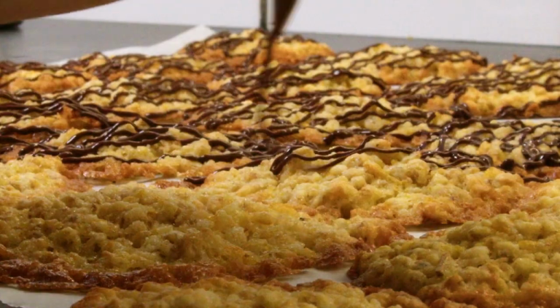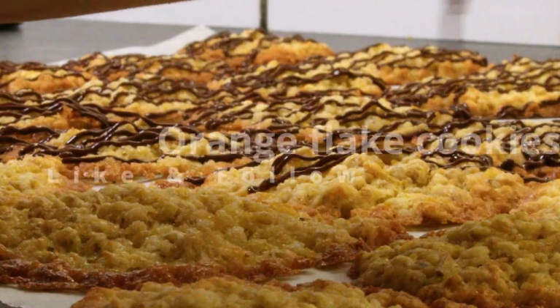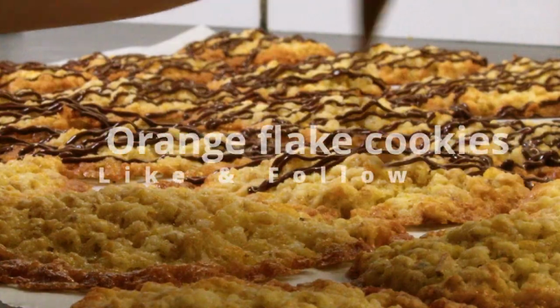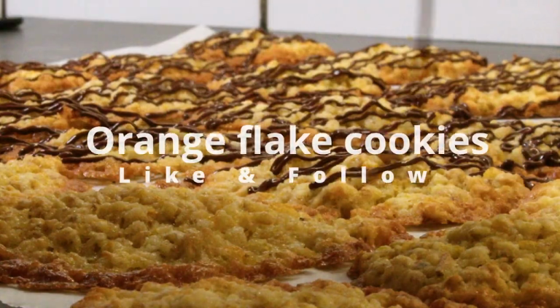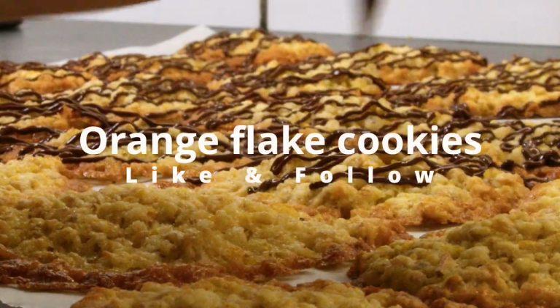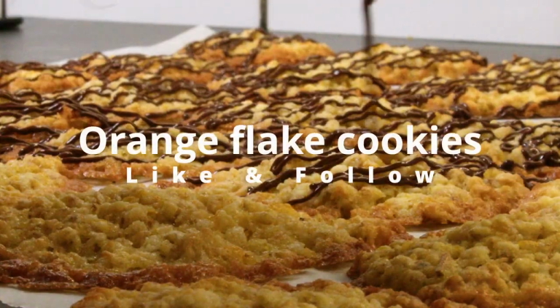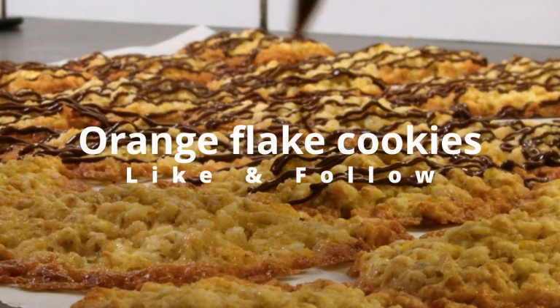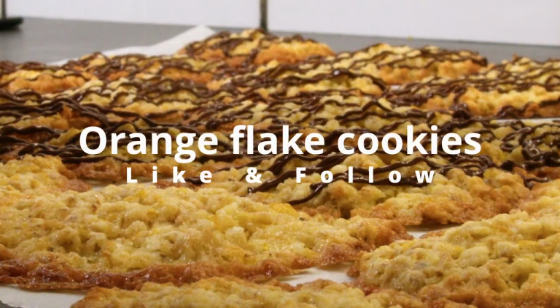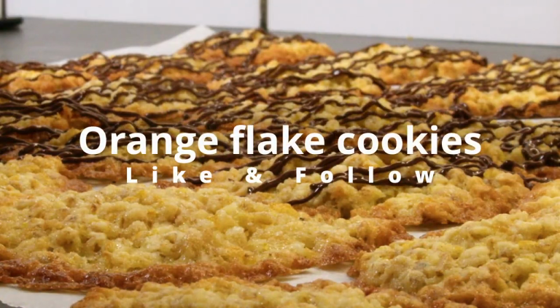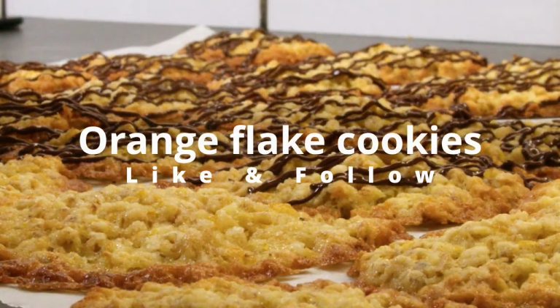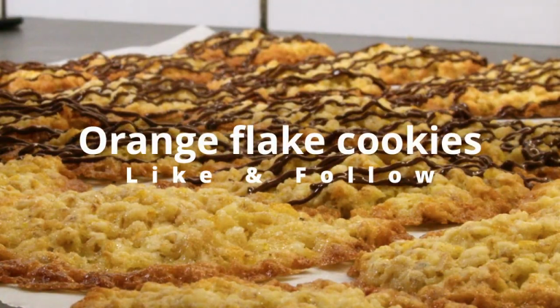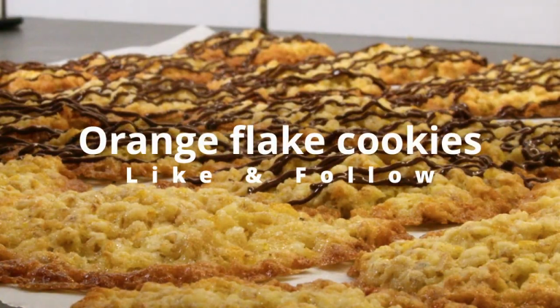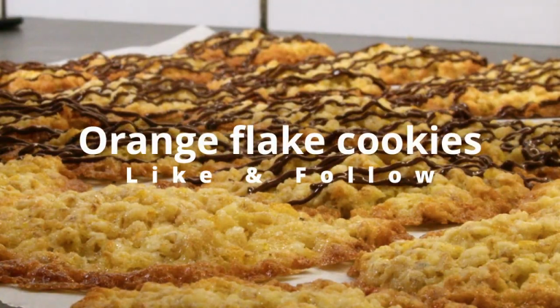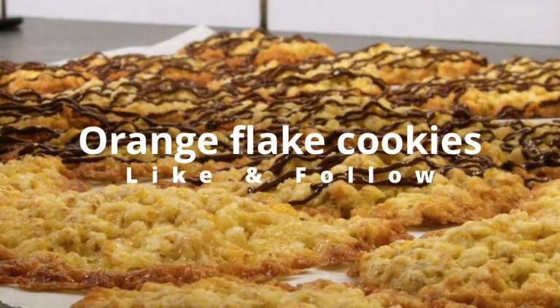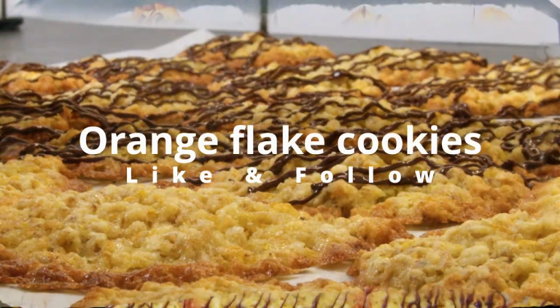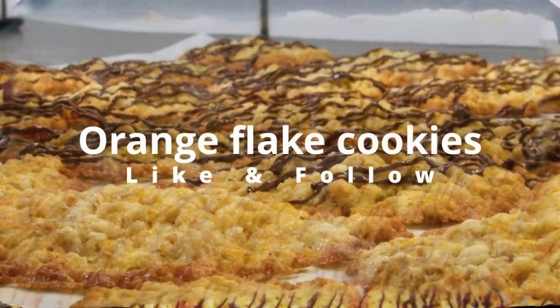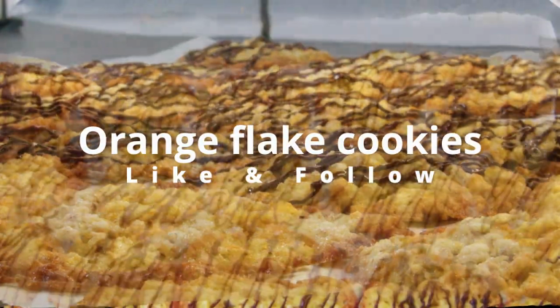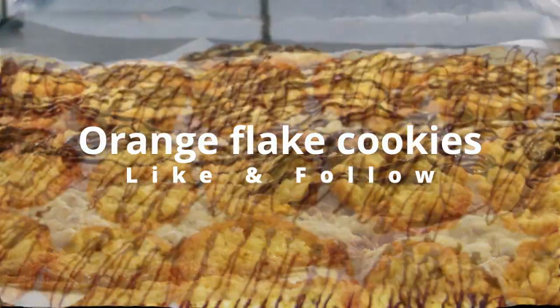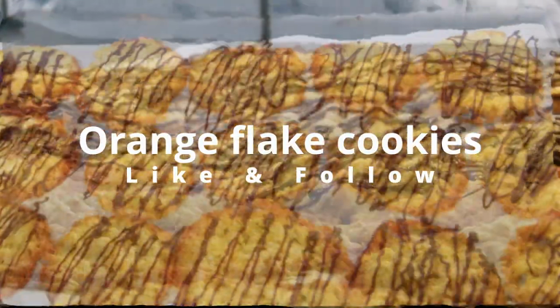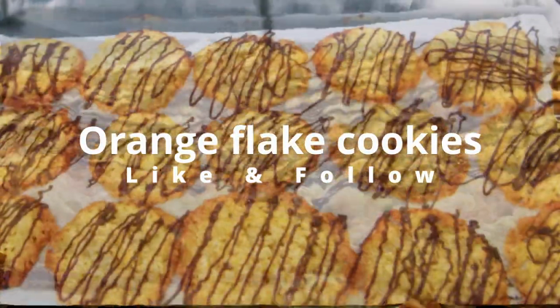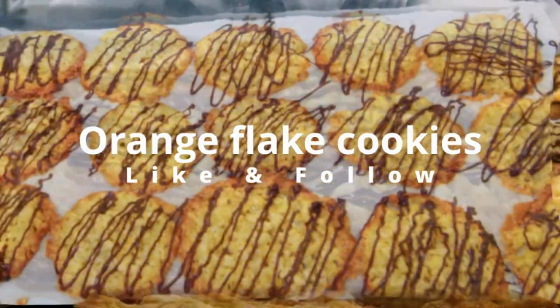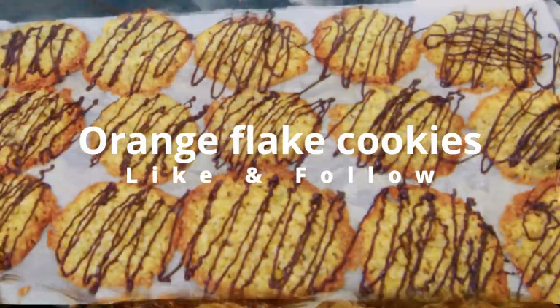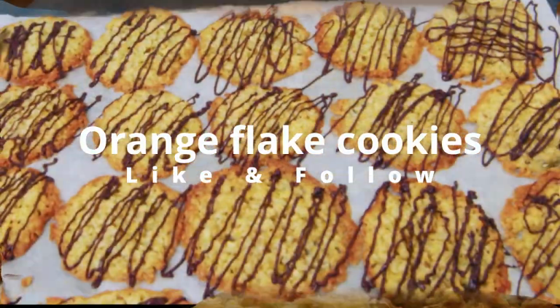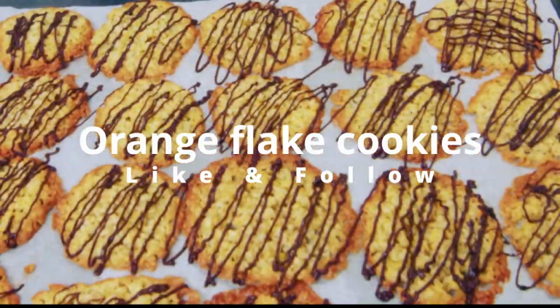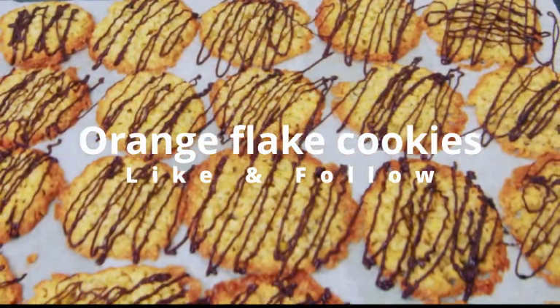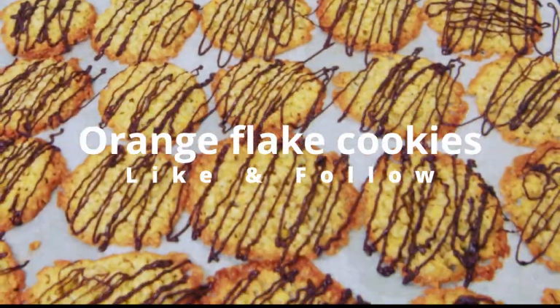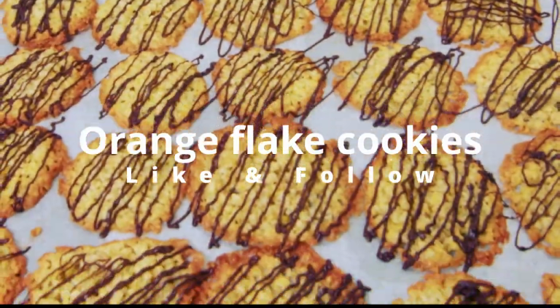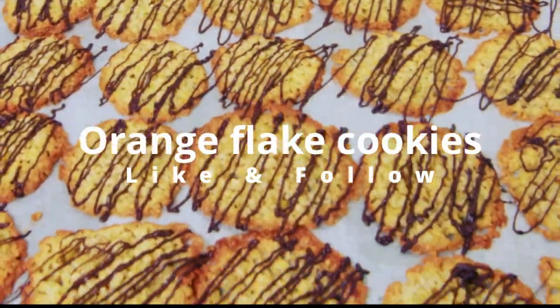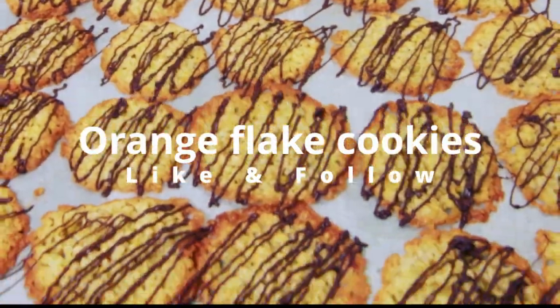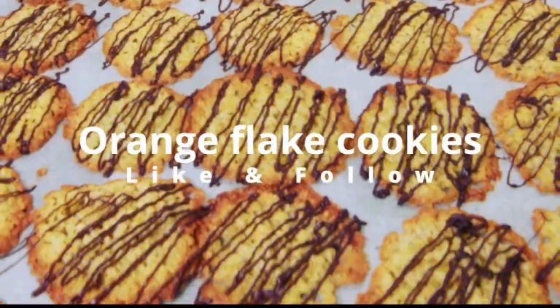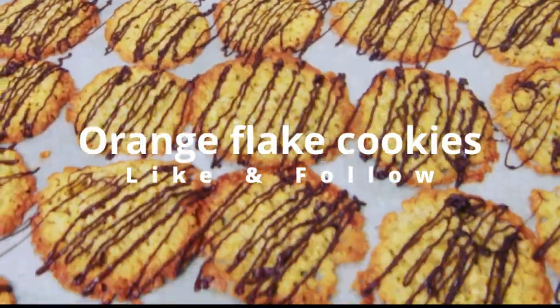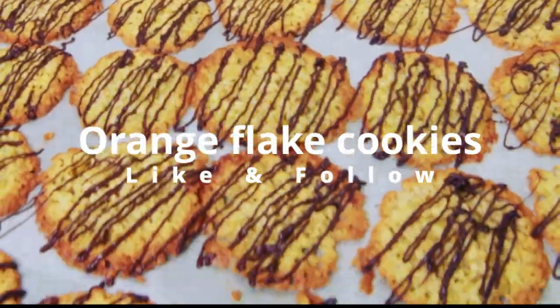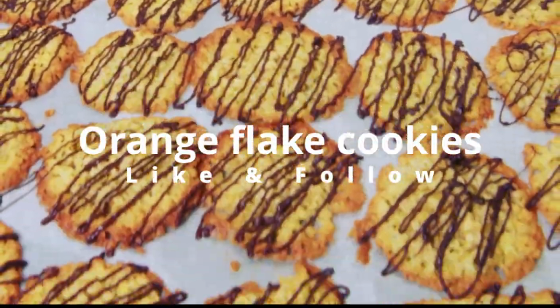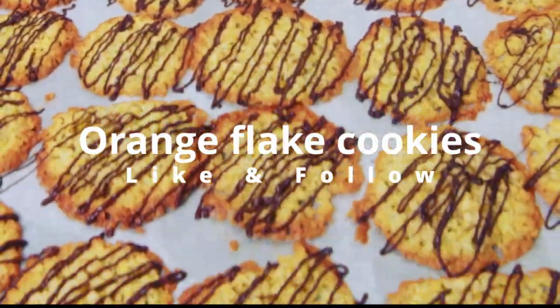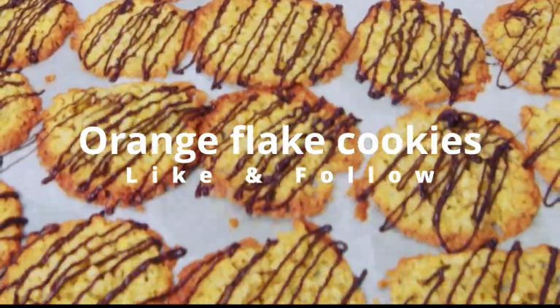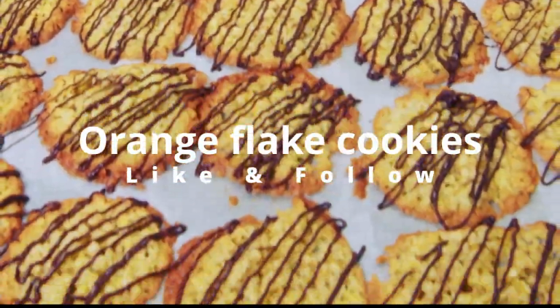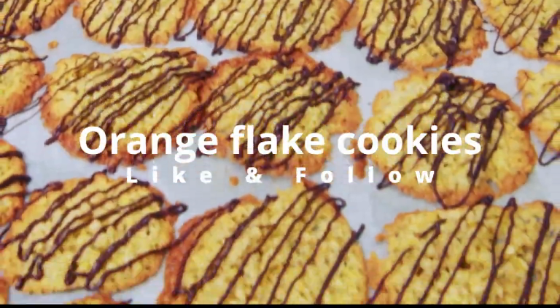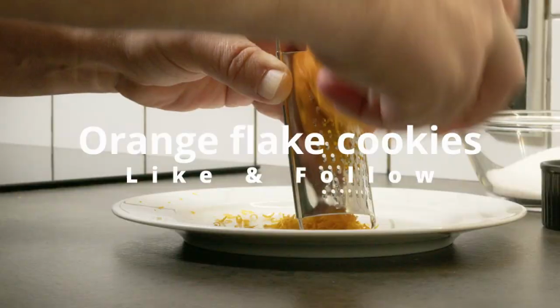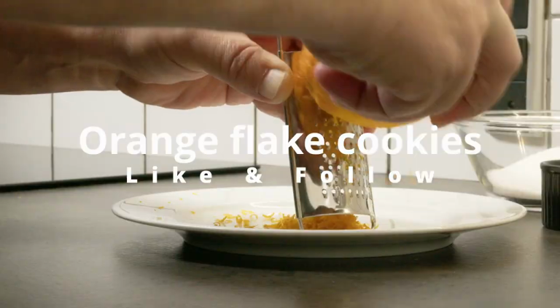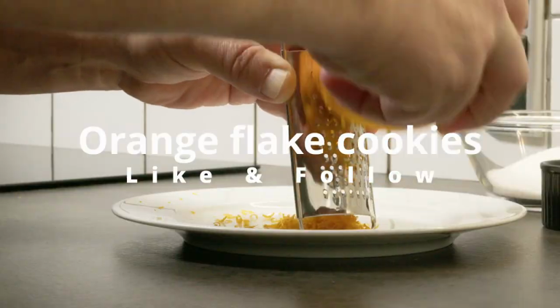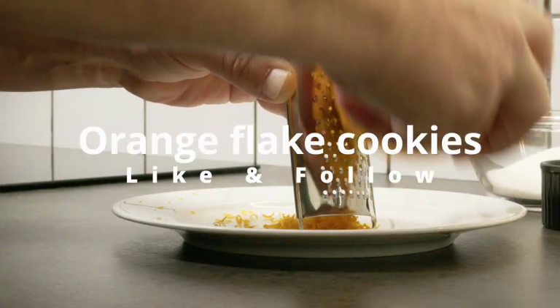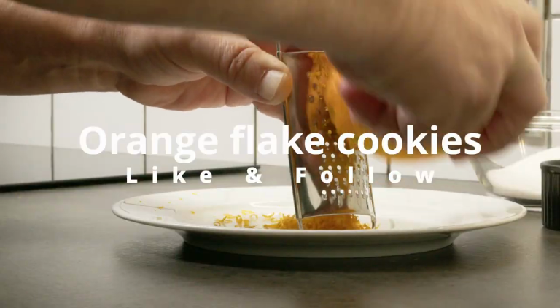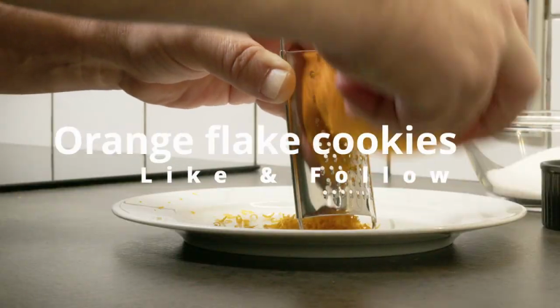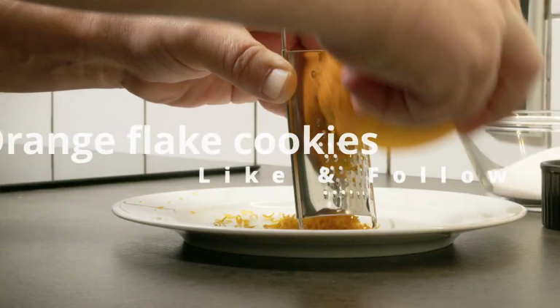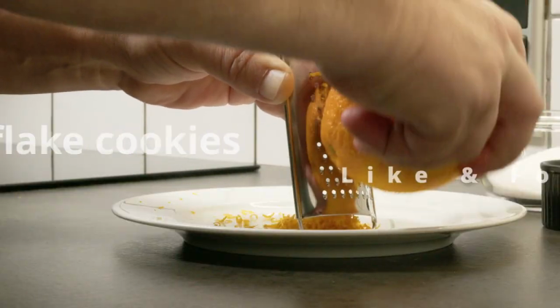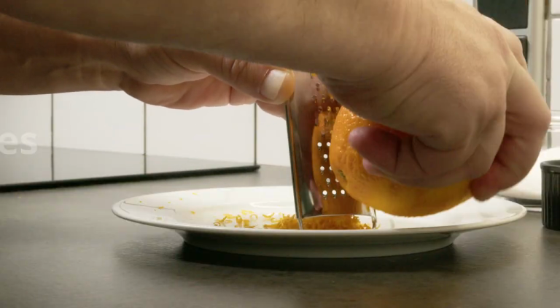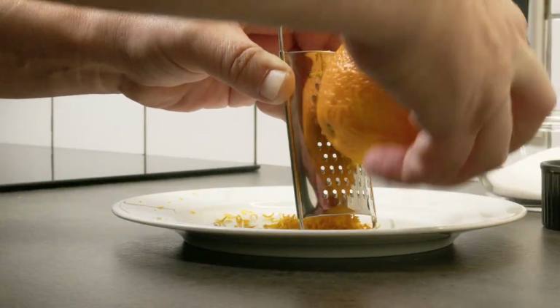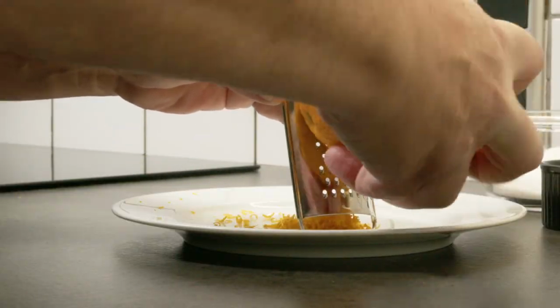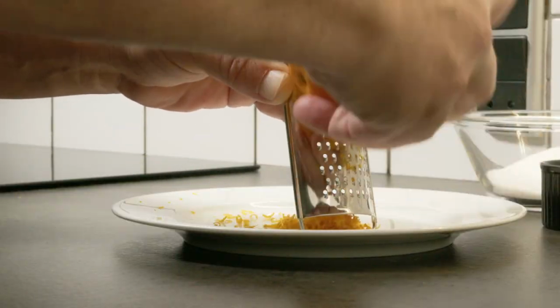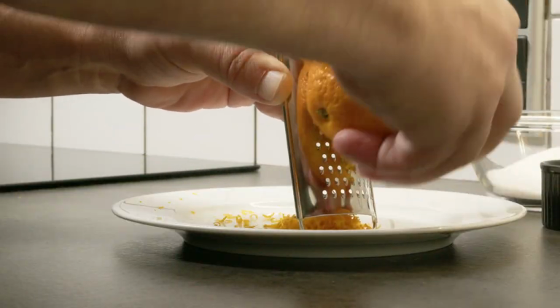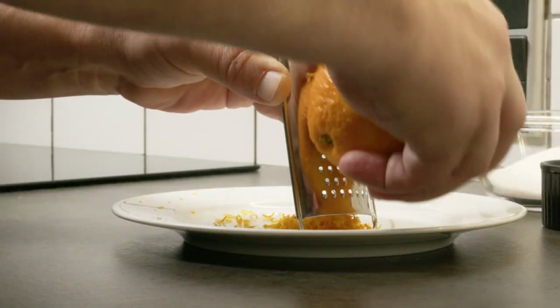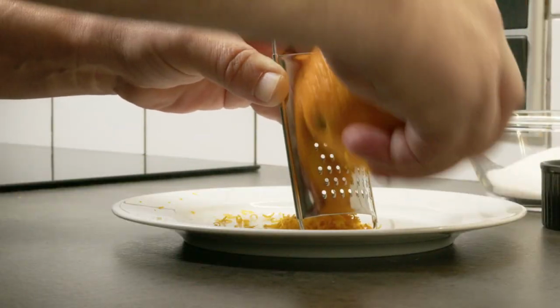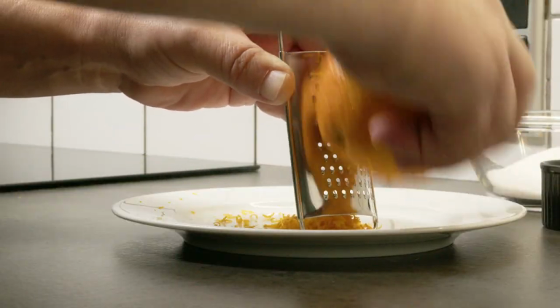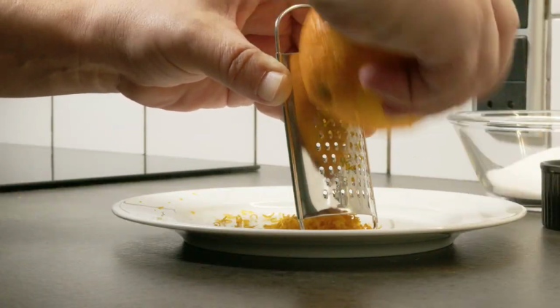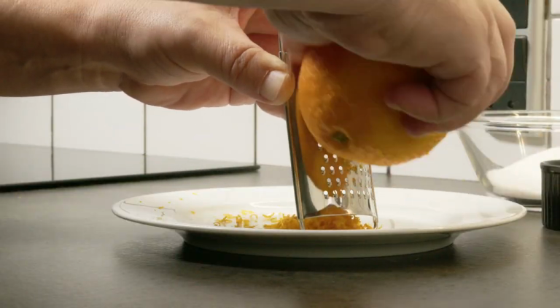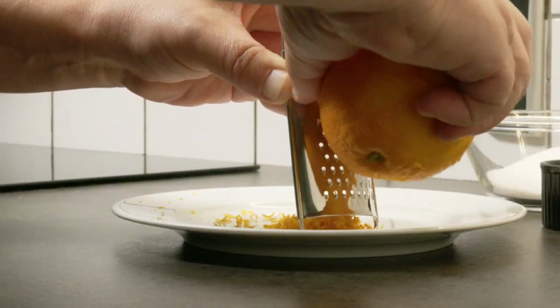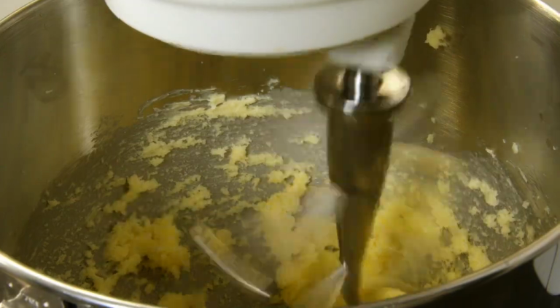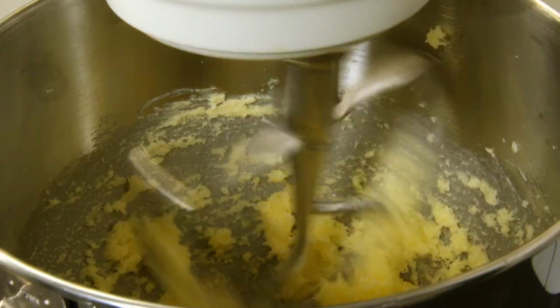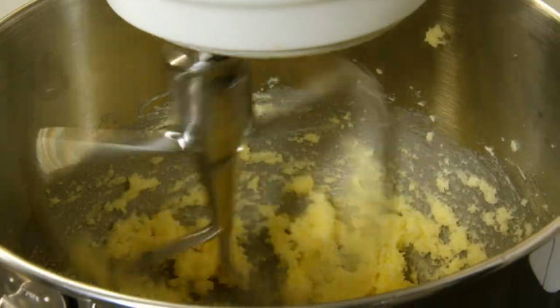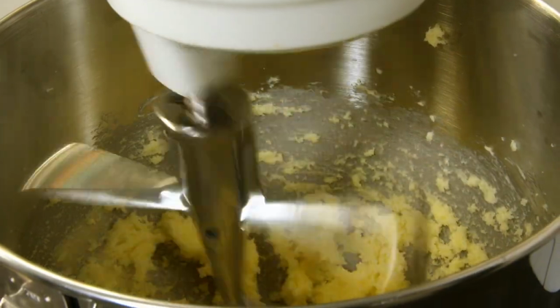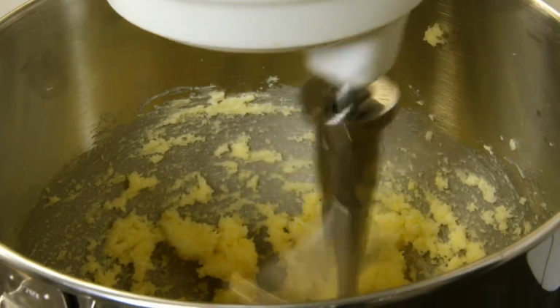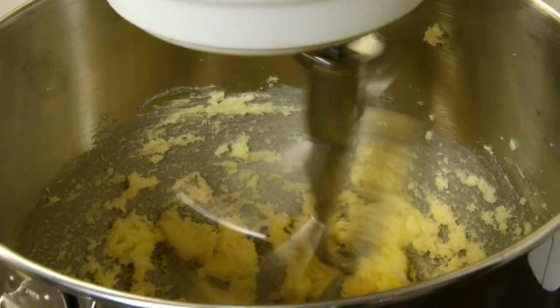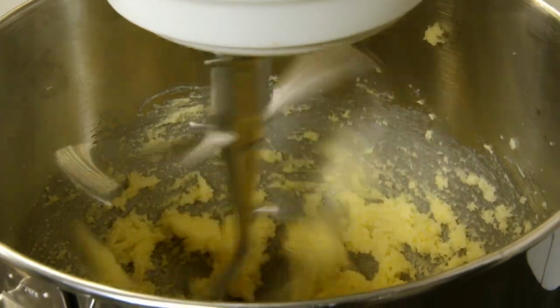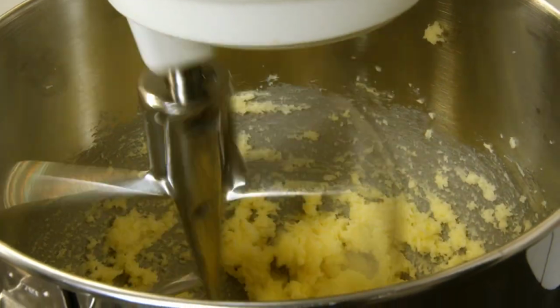These orange flake cookies are crazy delicious and easy to make. Grate the peel from one orange for the flavor.